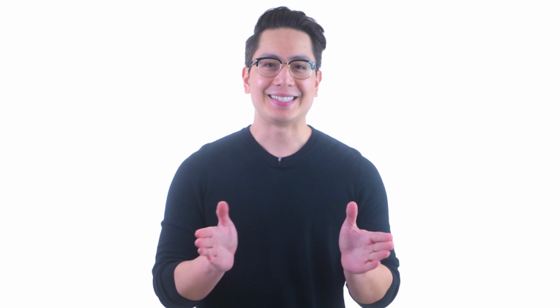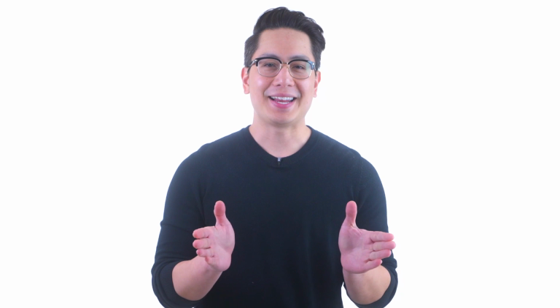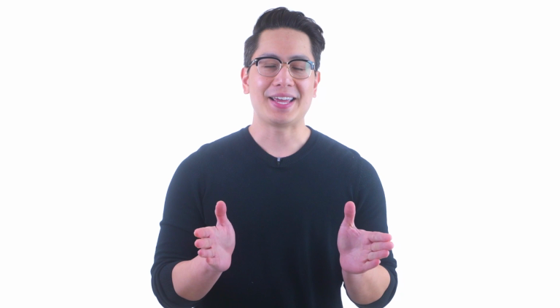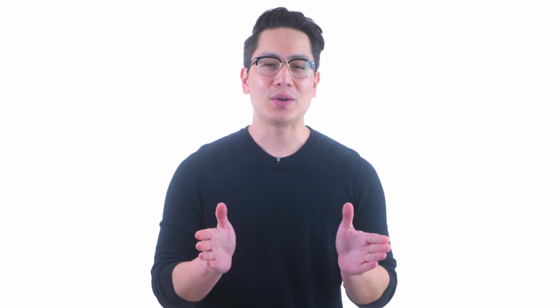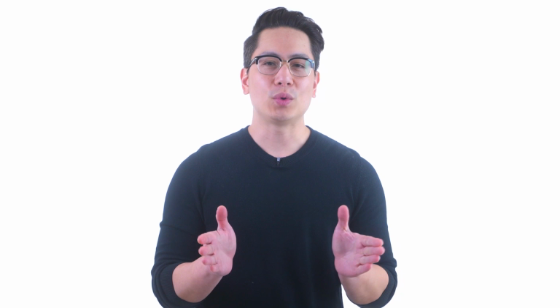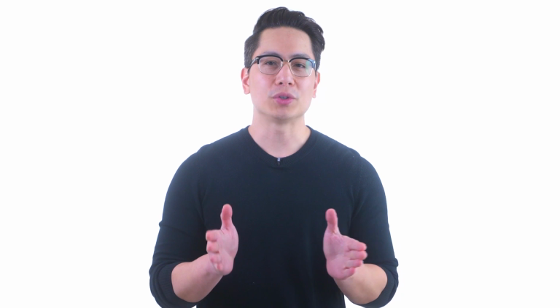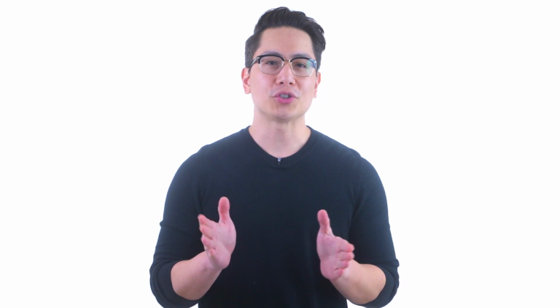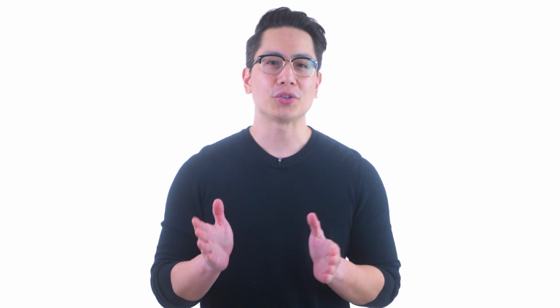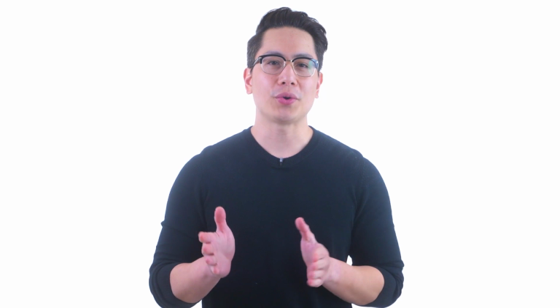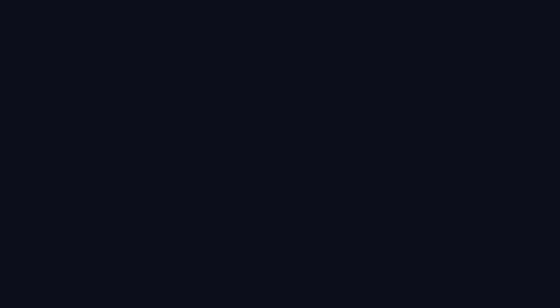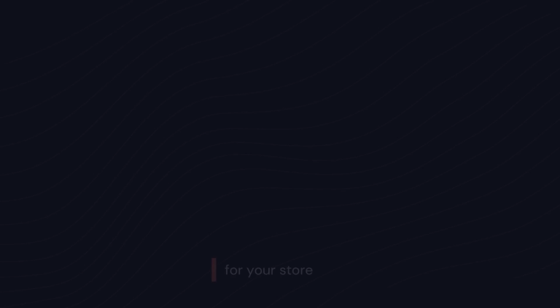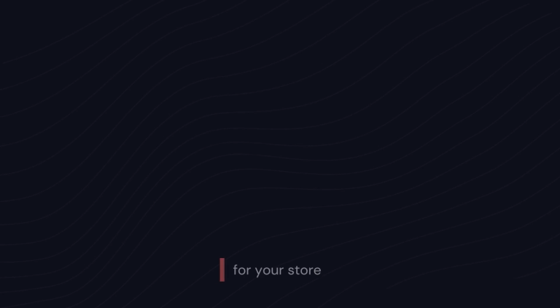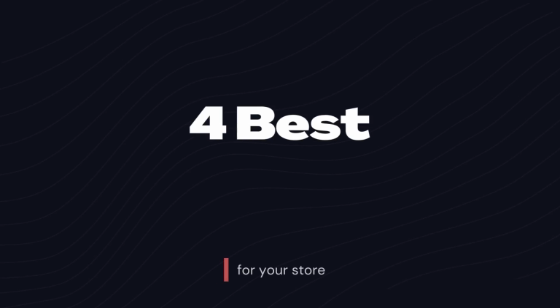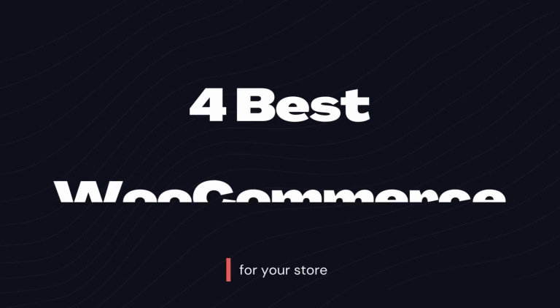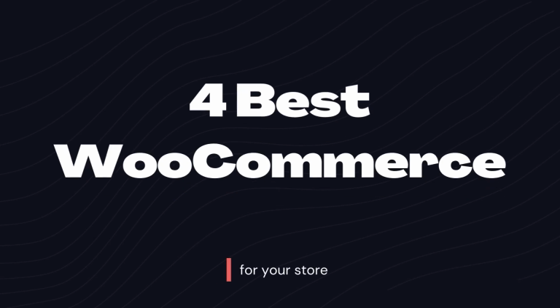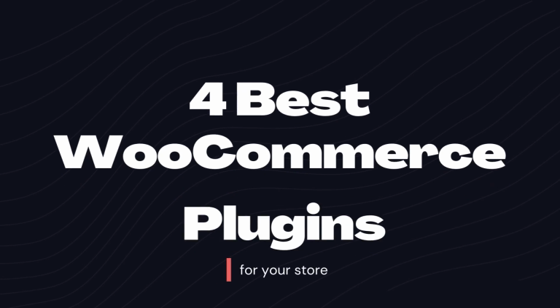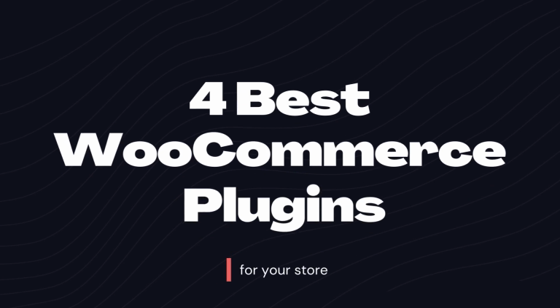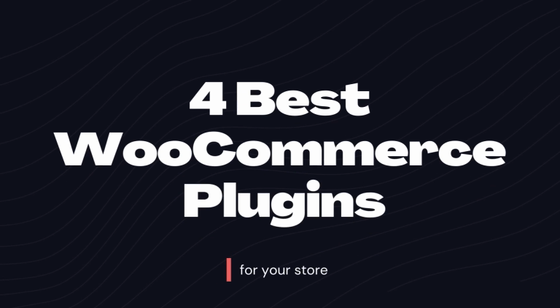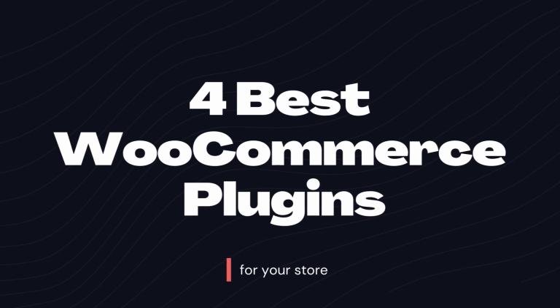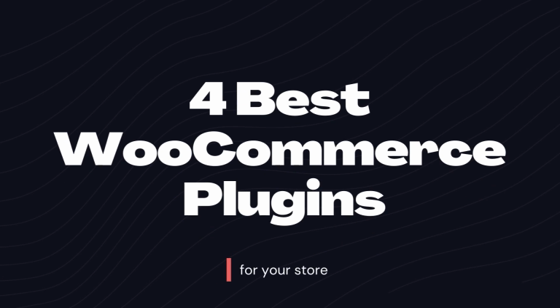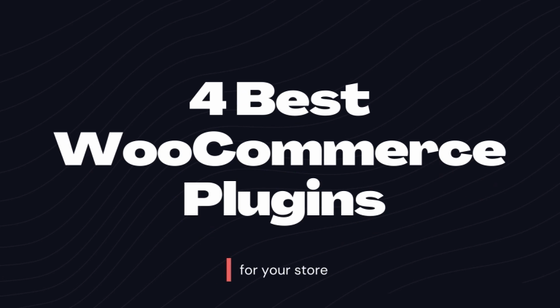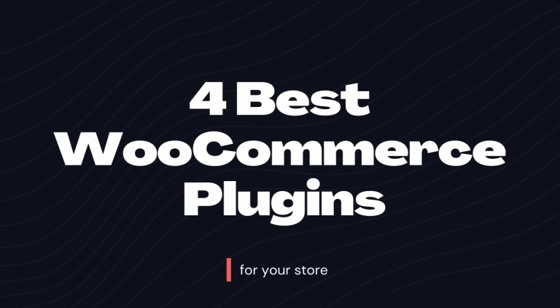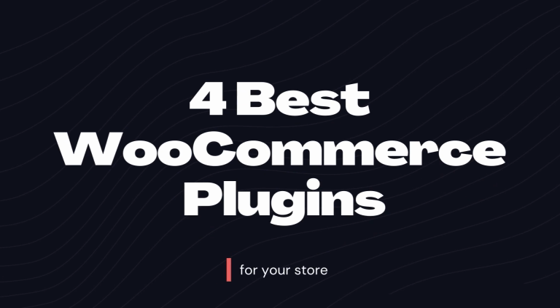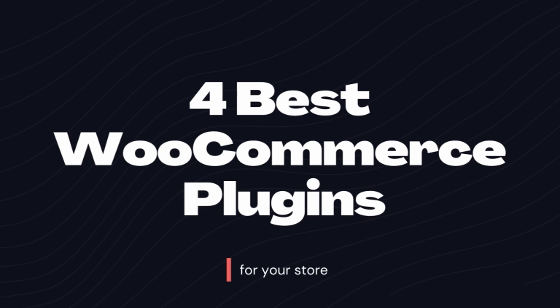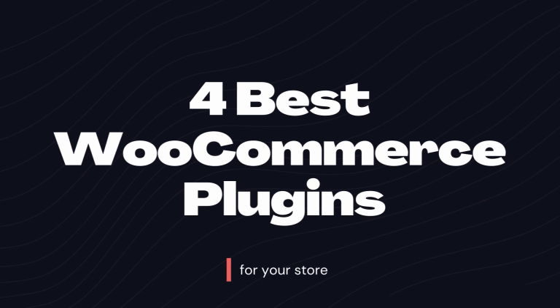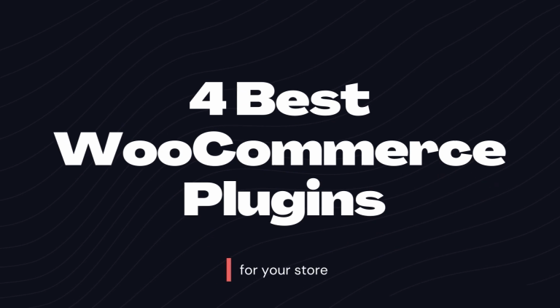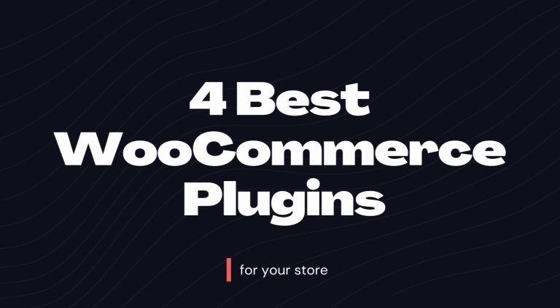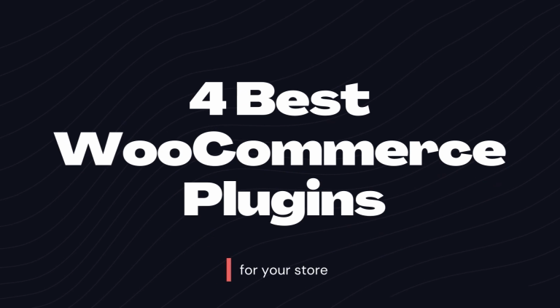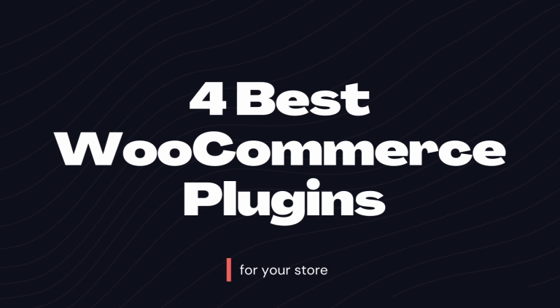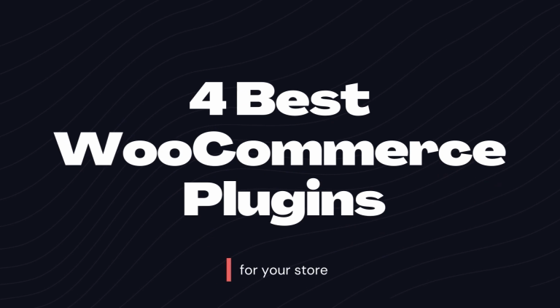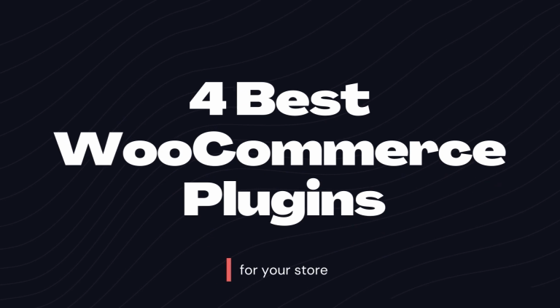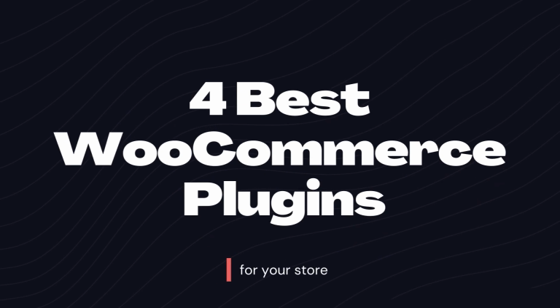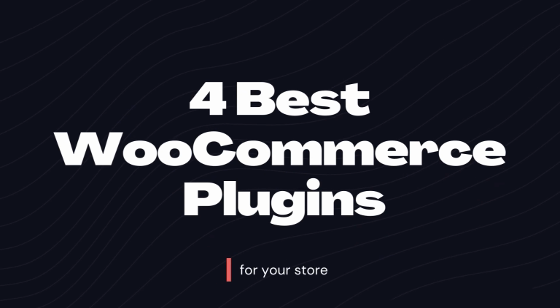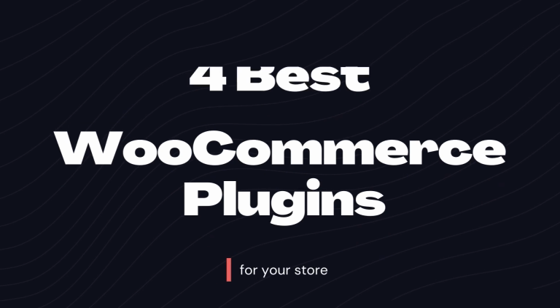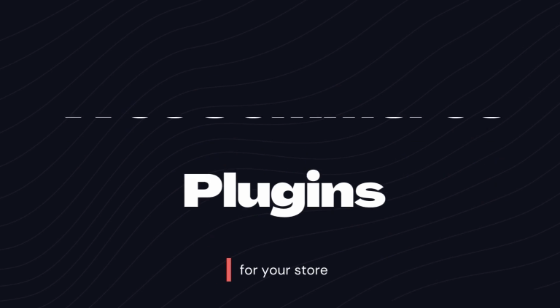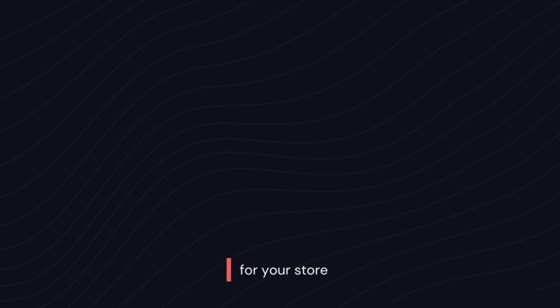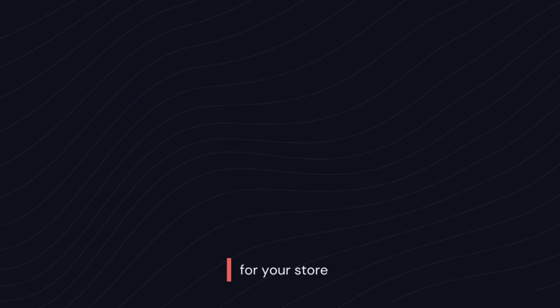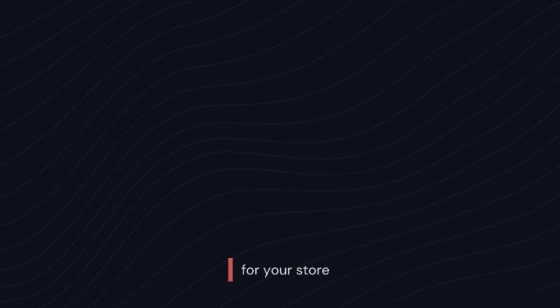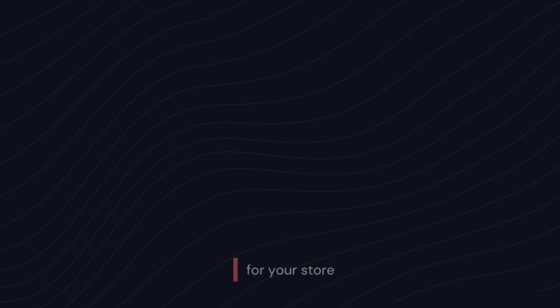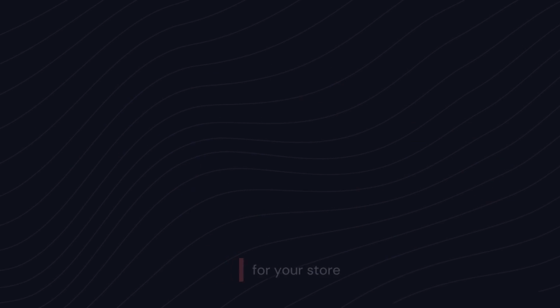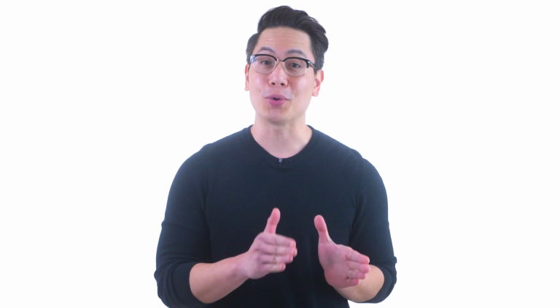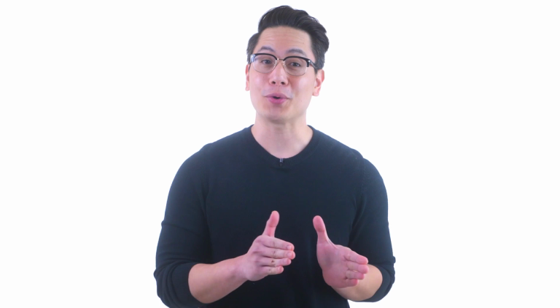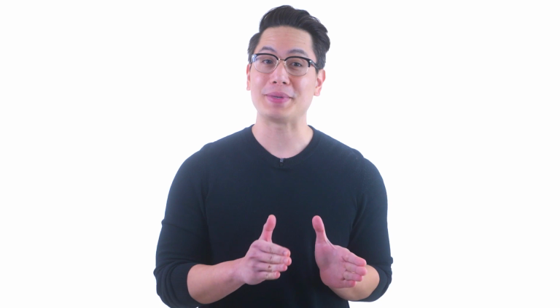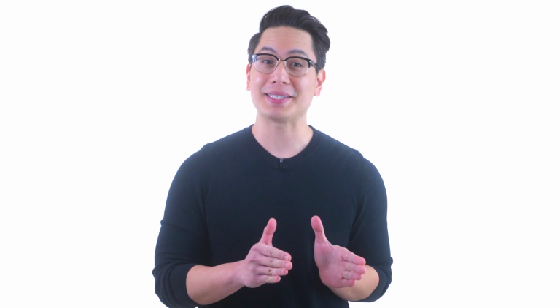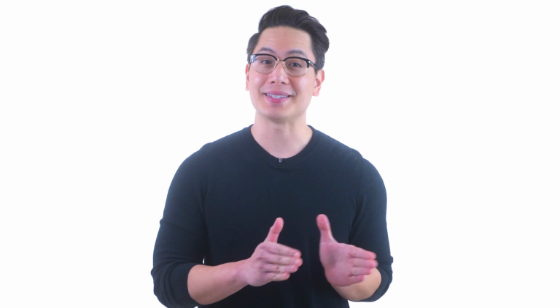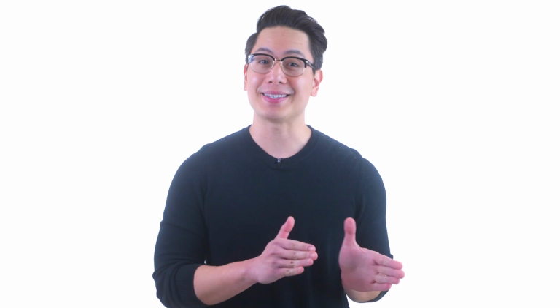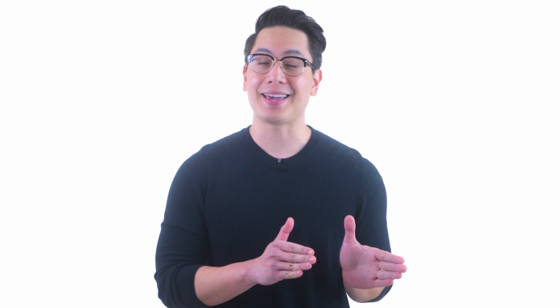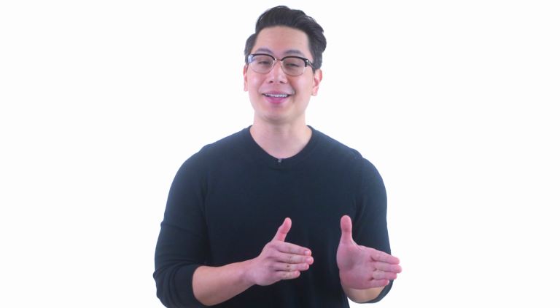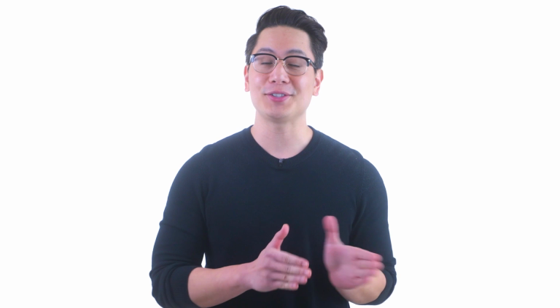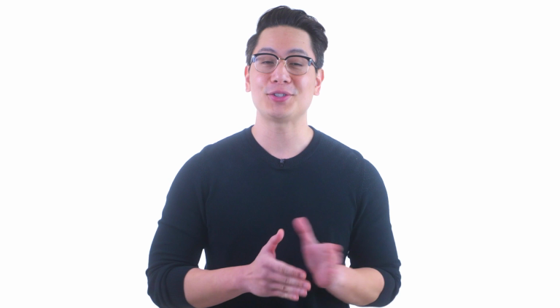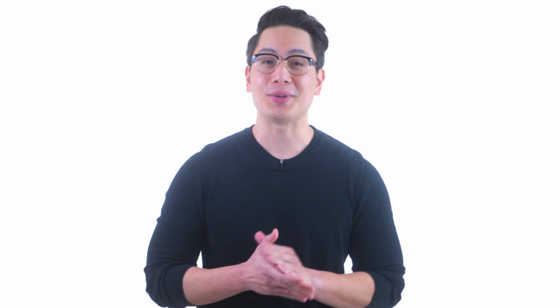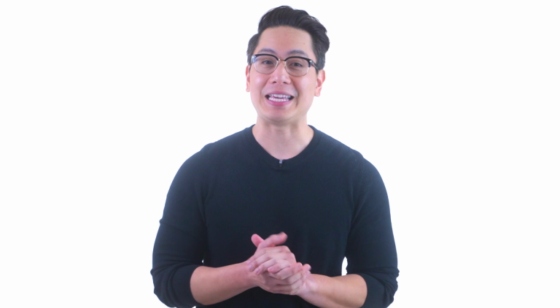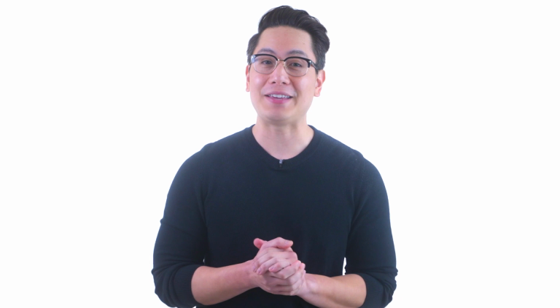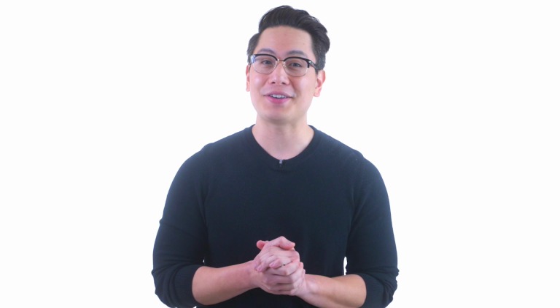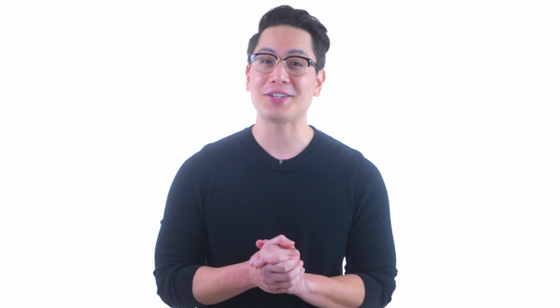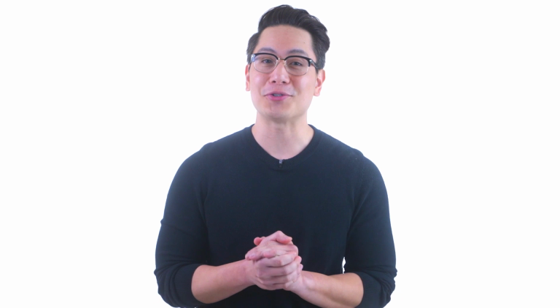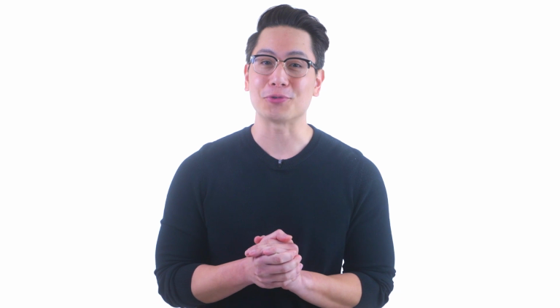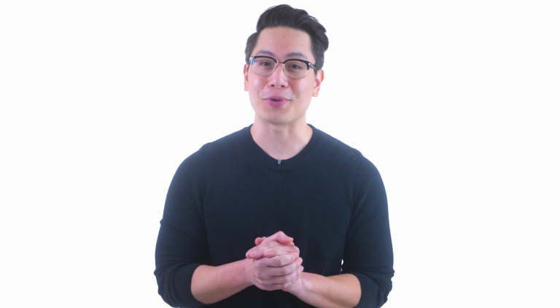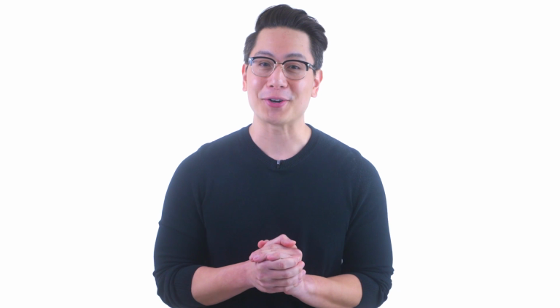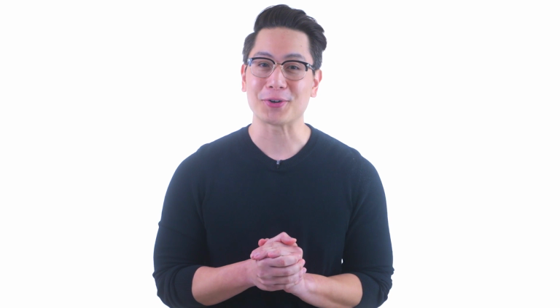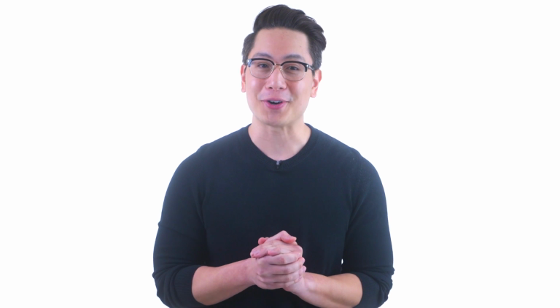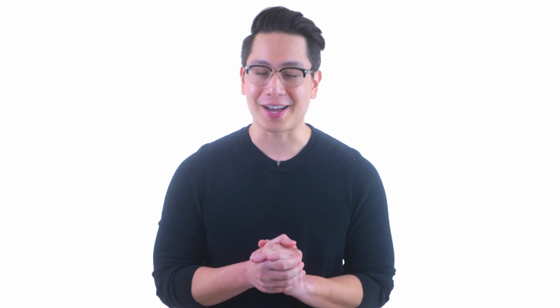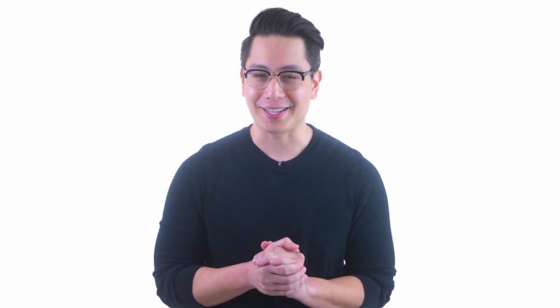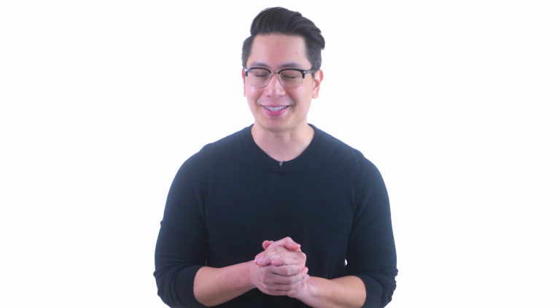Today we will show you the best WooCommerce plugins for your store and how they can help your business scale to even greater heights.